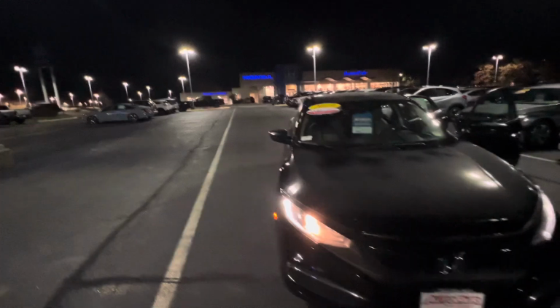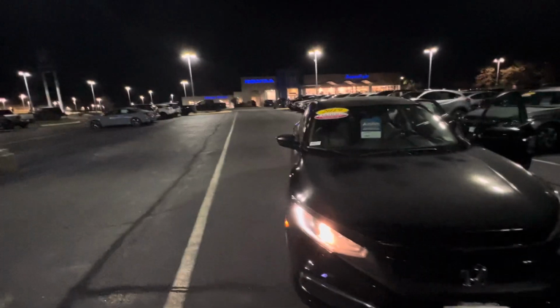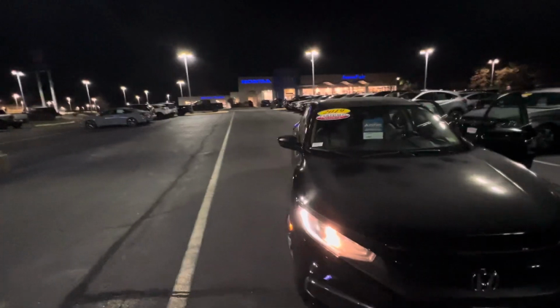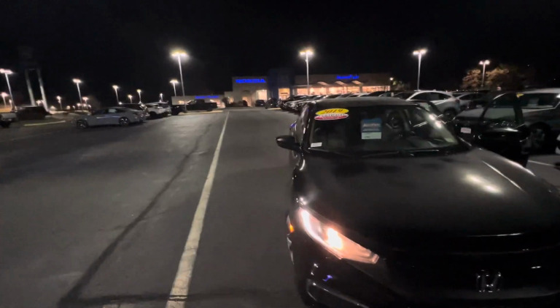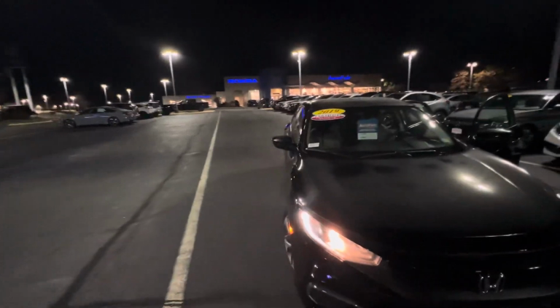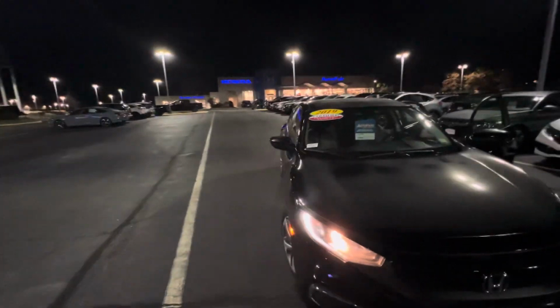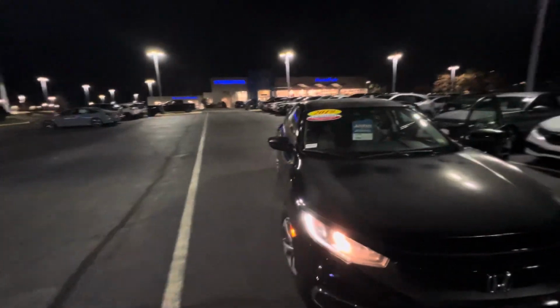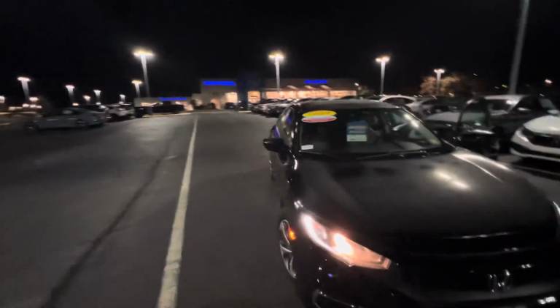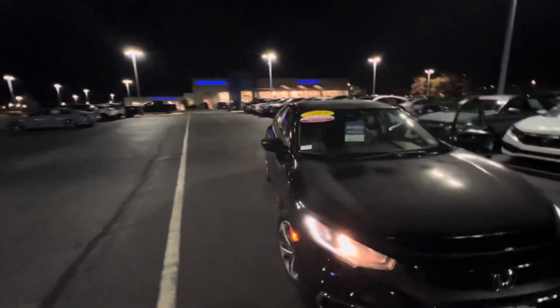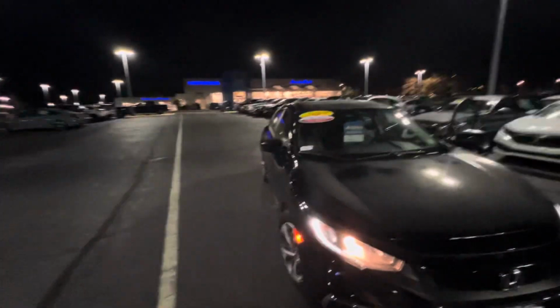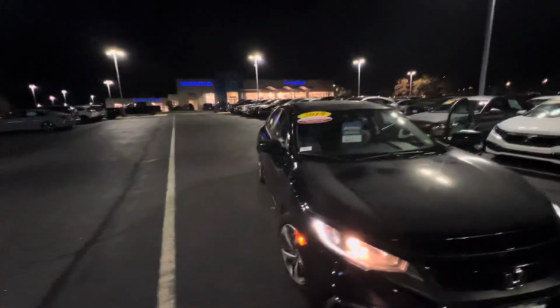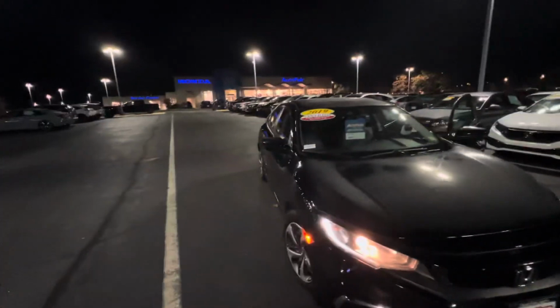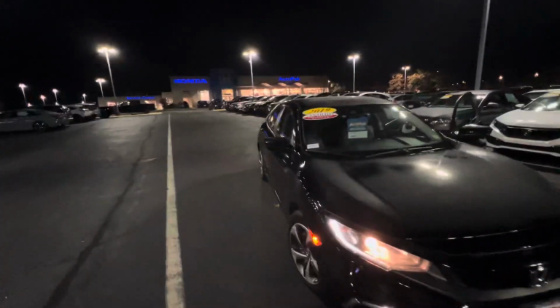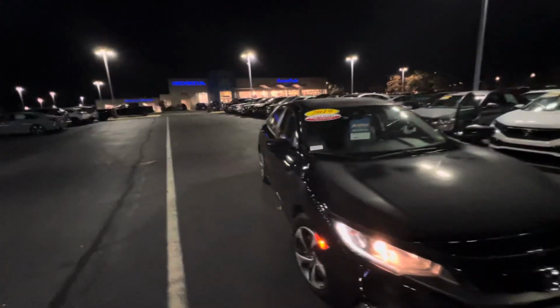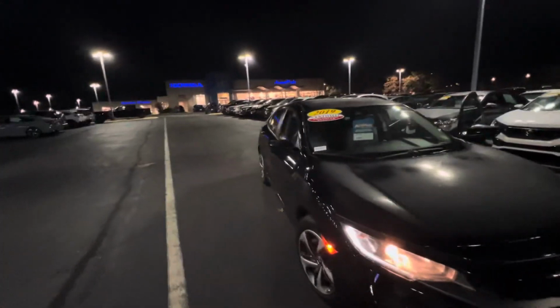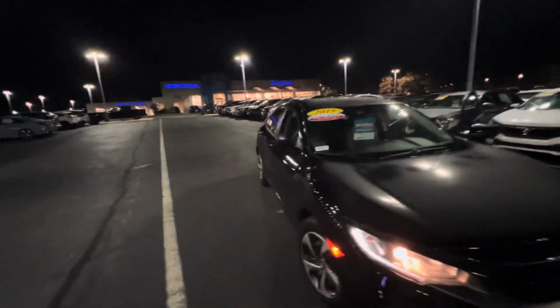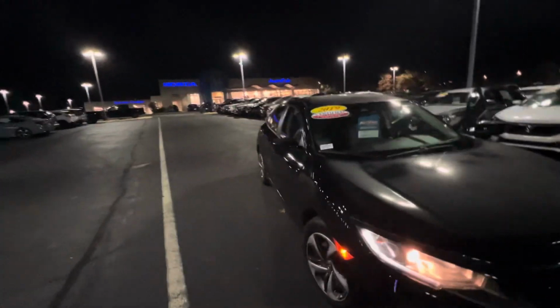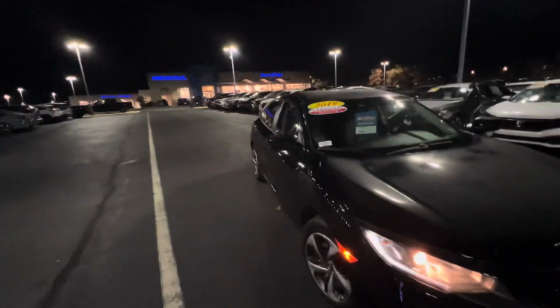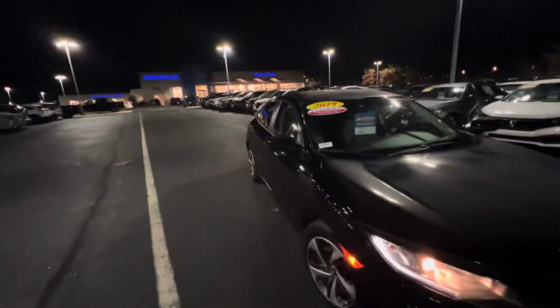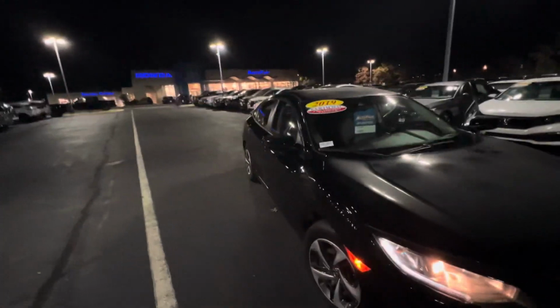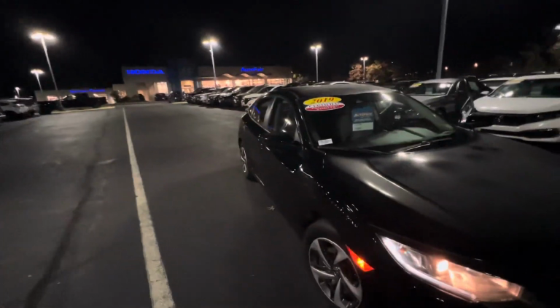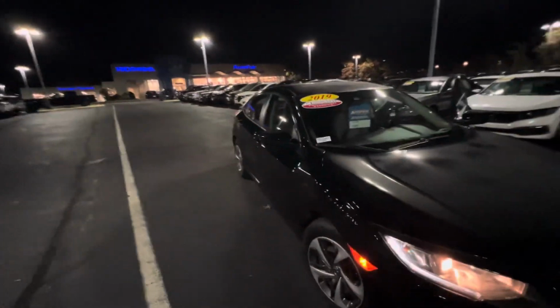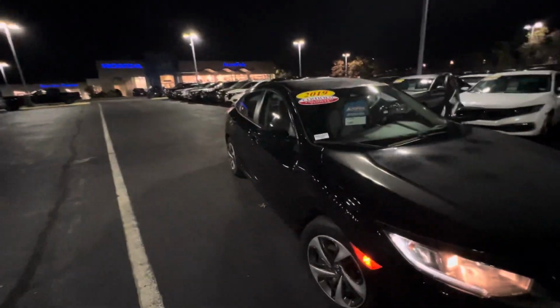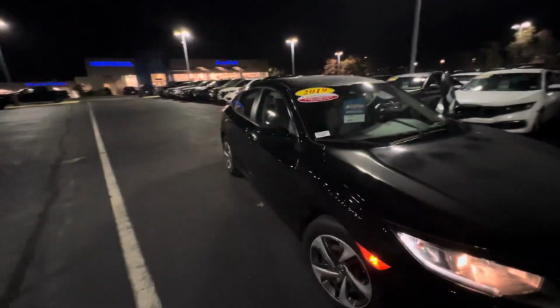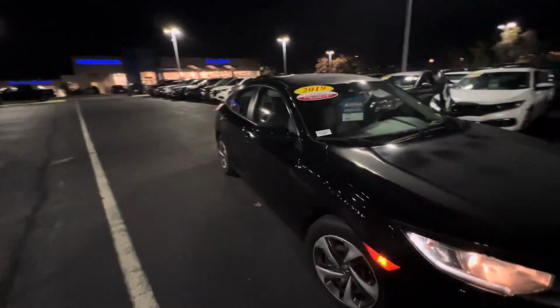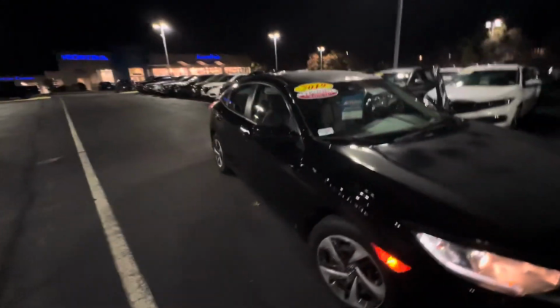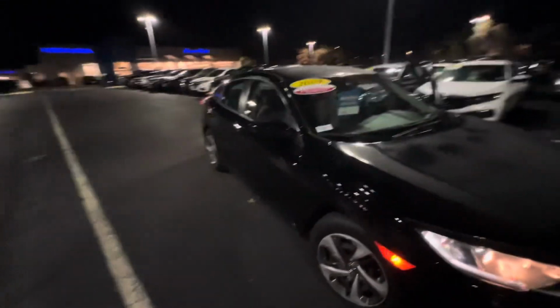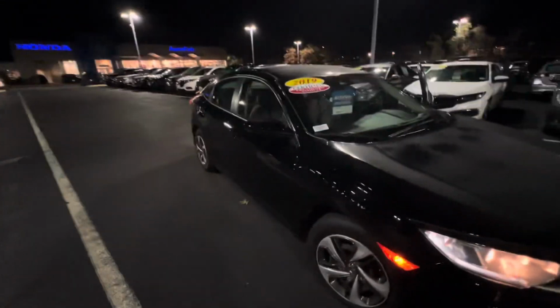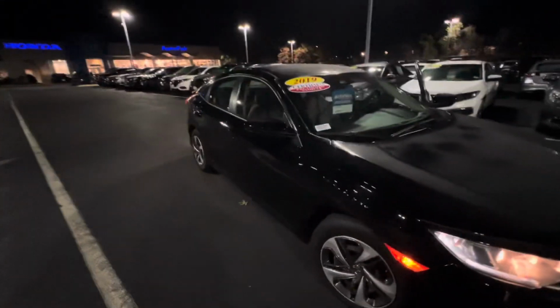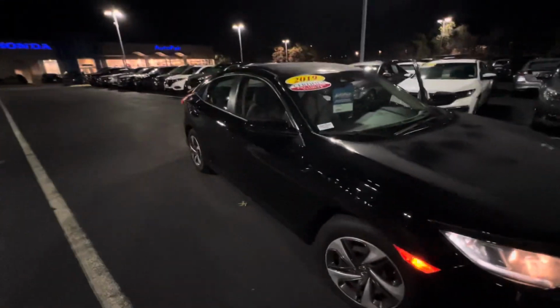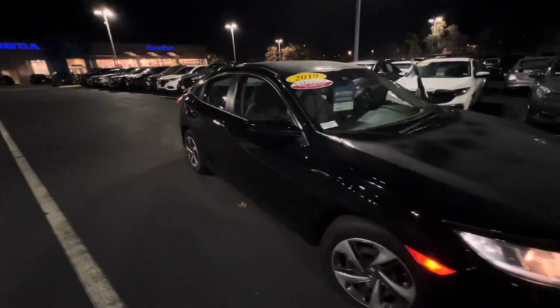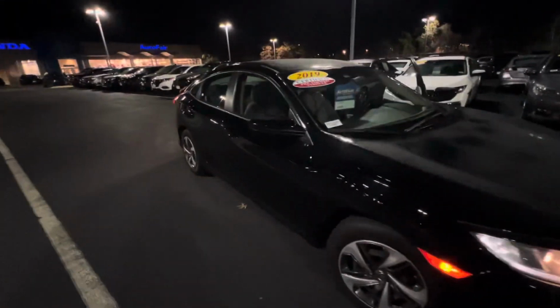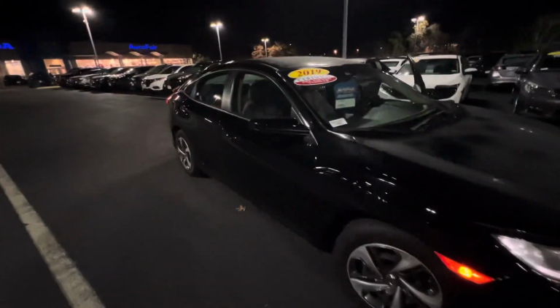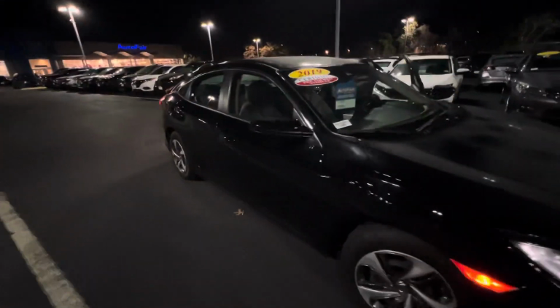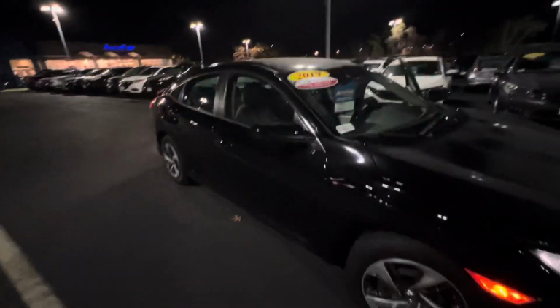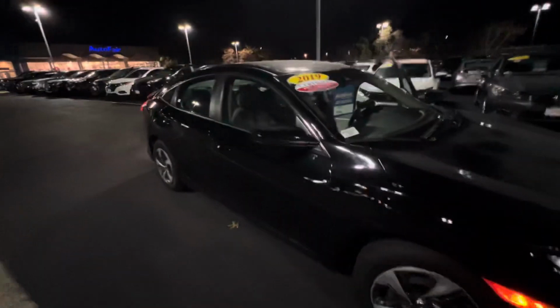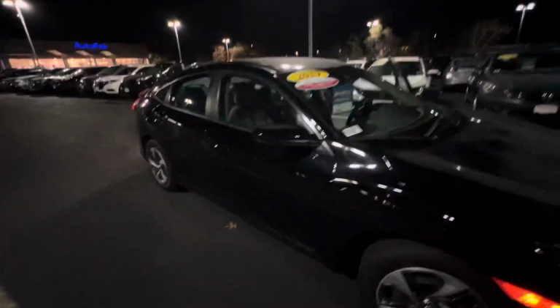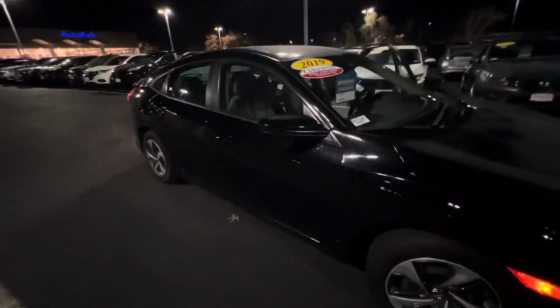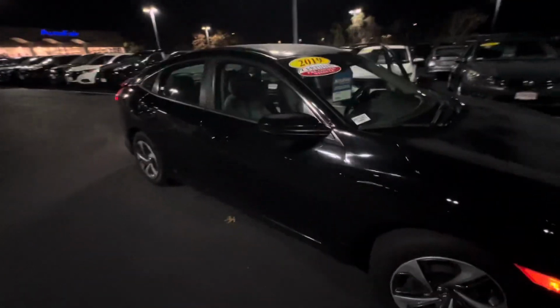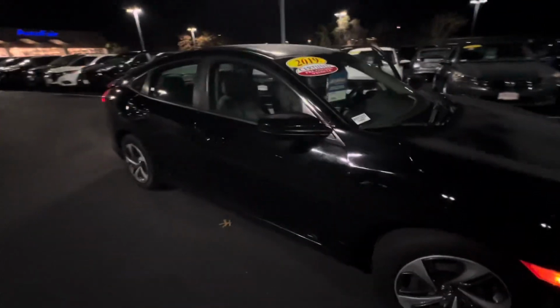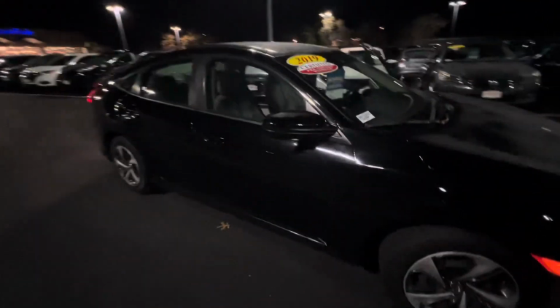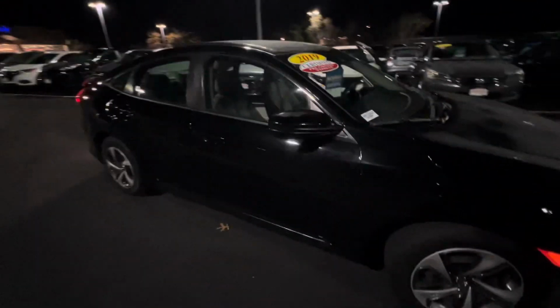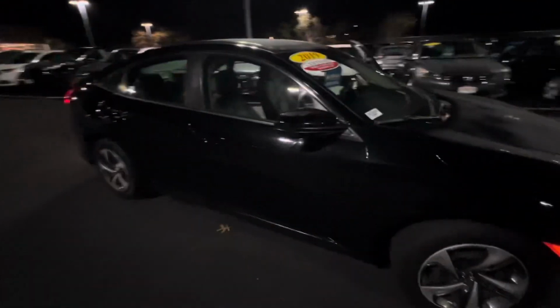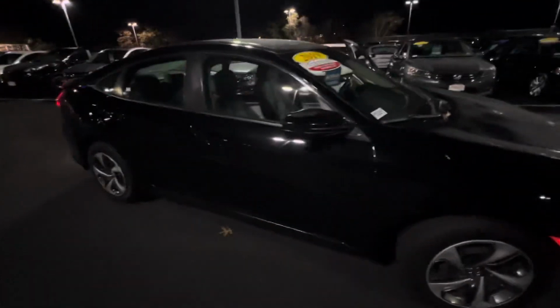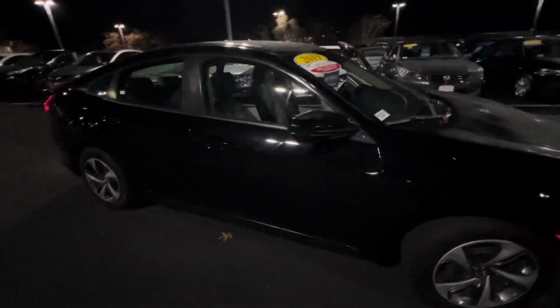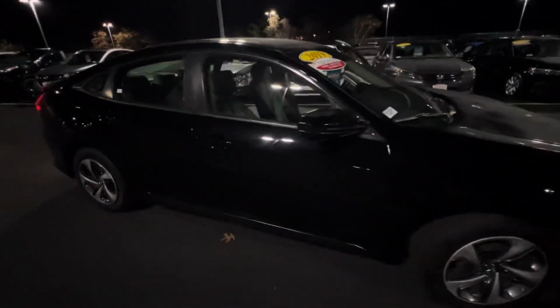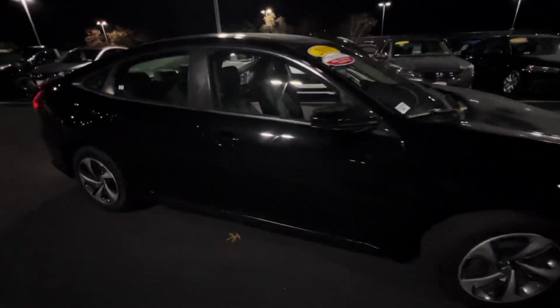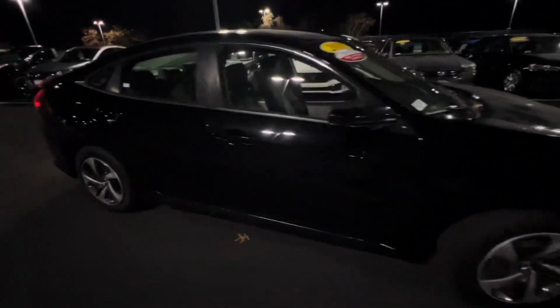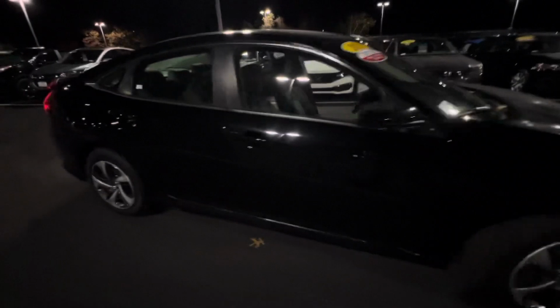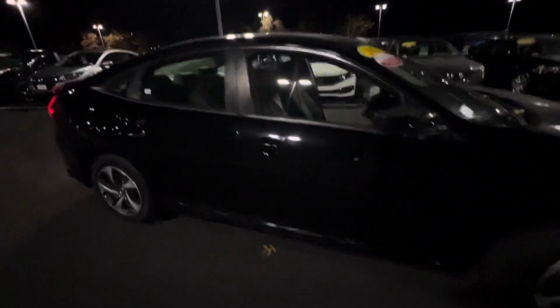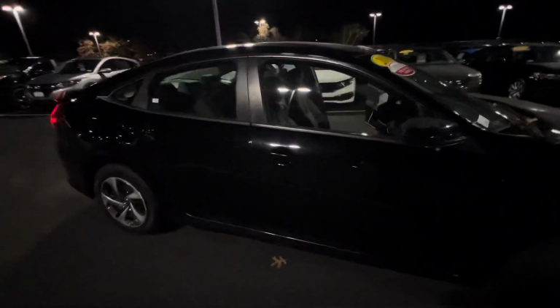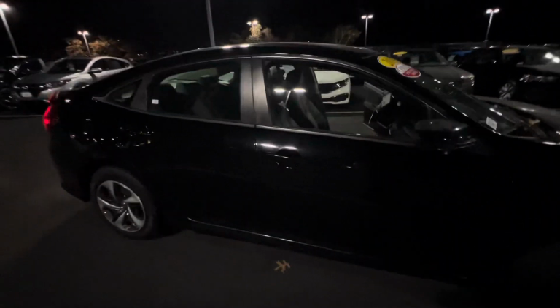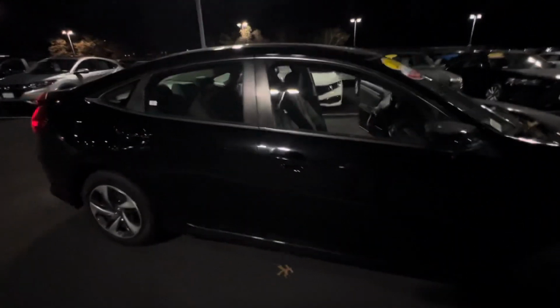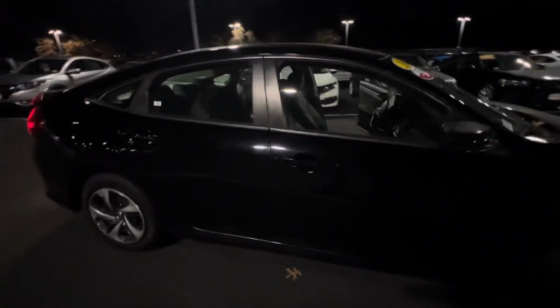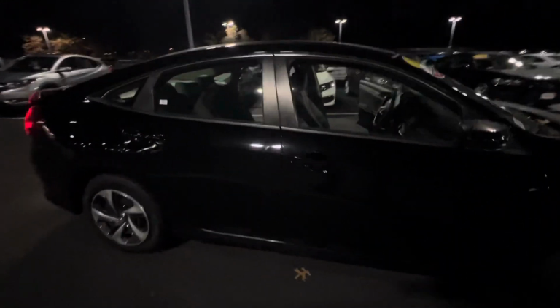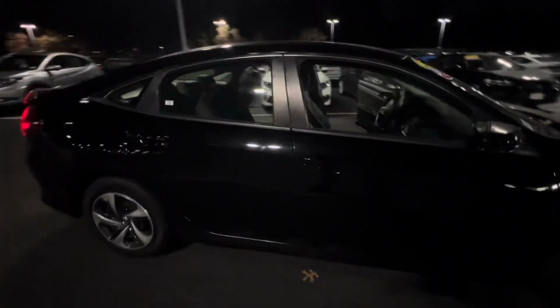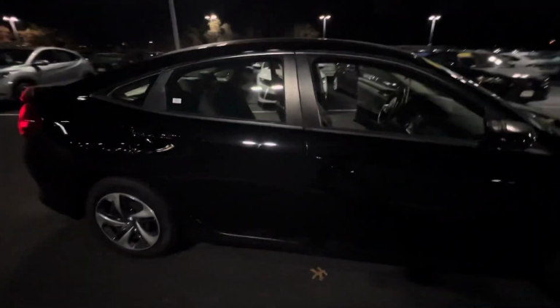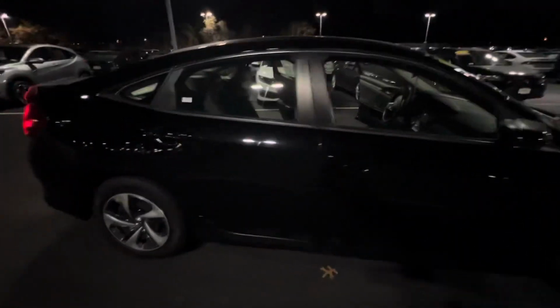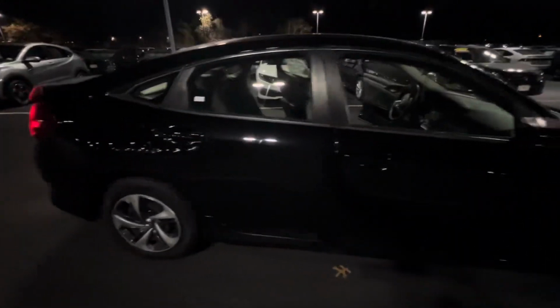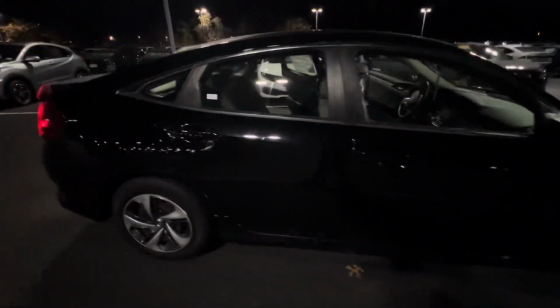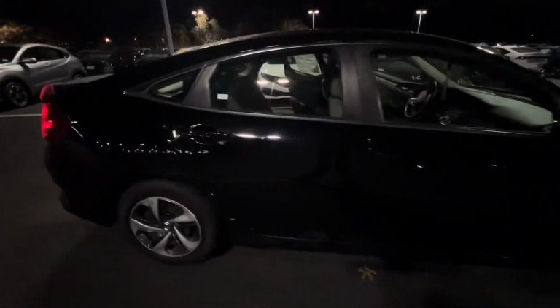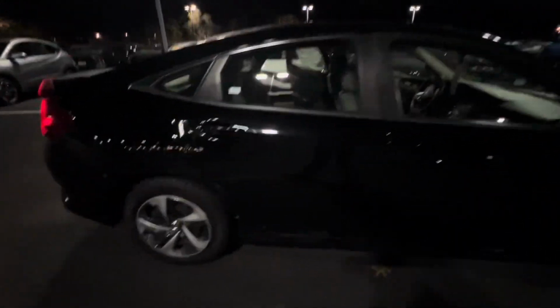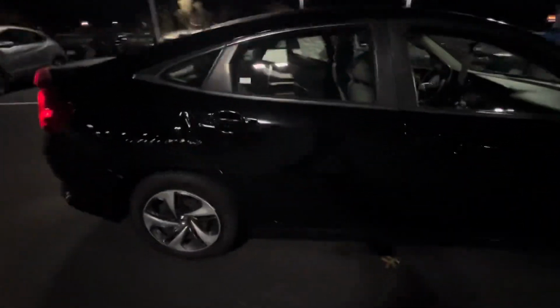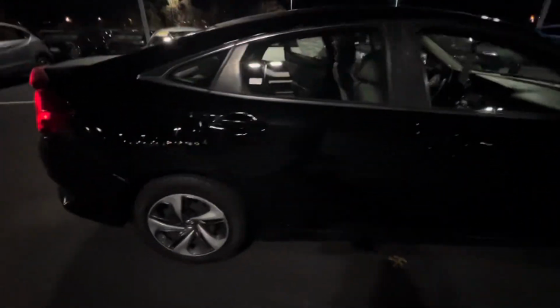AutoFair Honda in Manchester with your video walk-around tour of the 2019 Honda Civic LX in black that you requested.